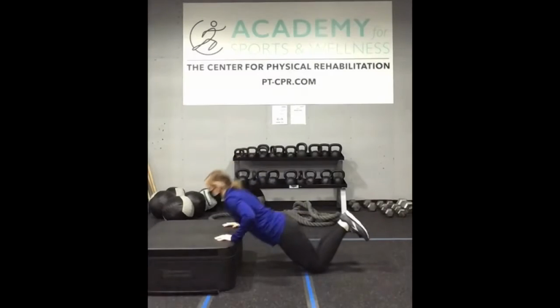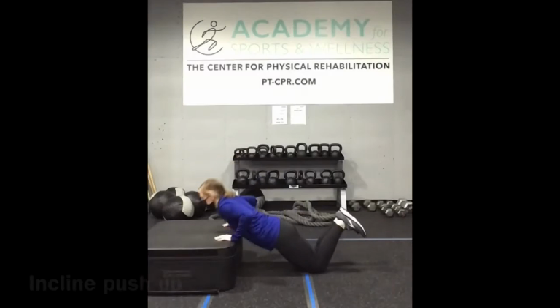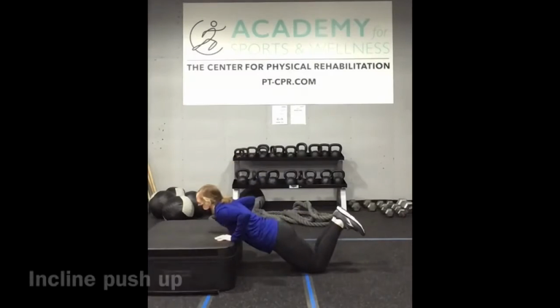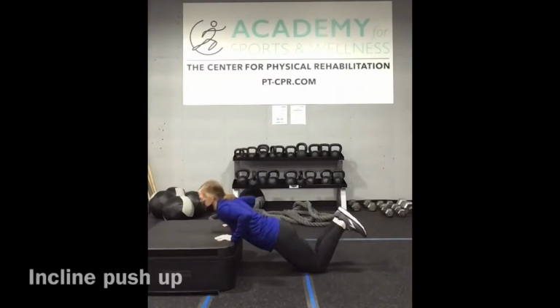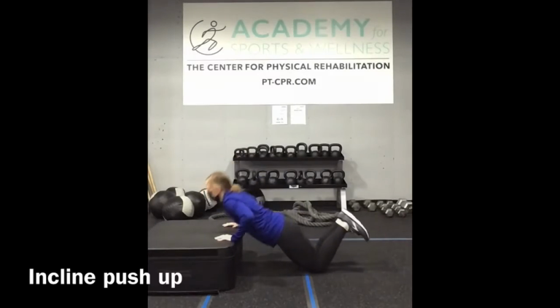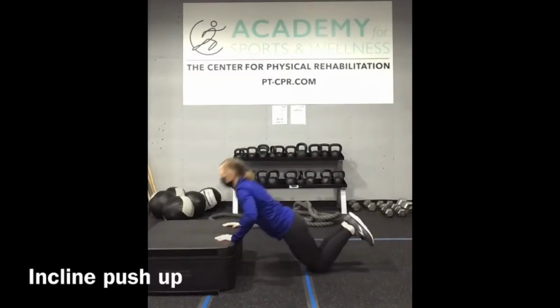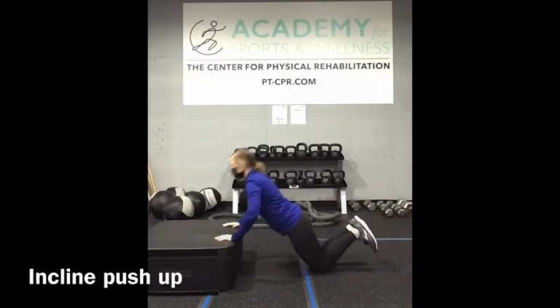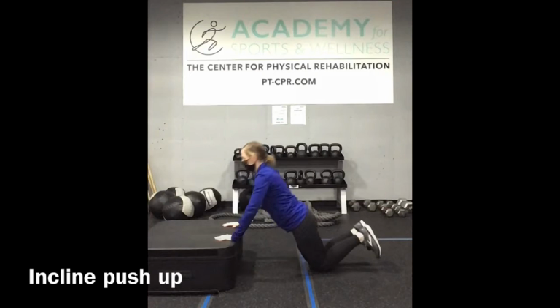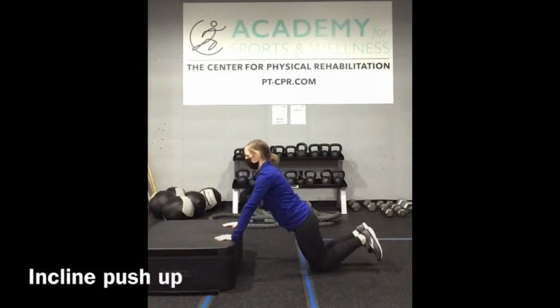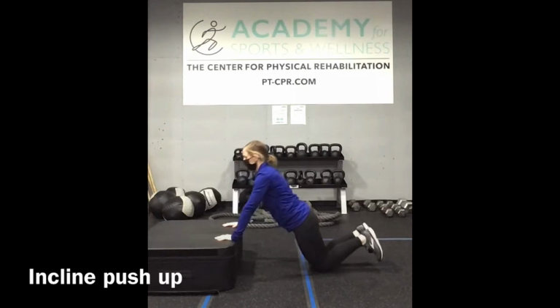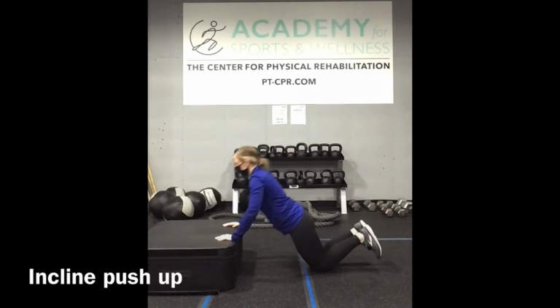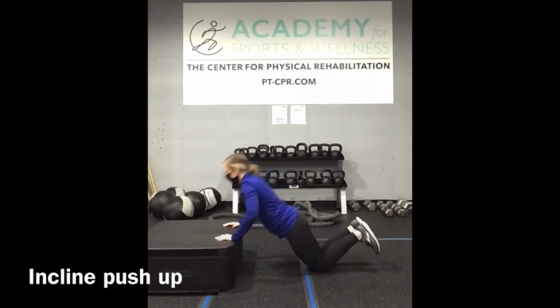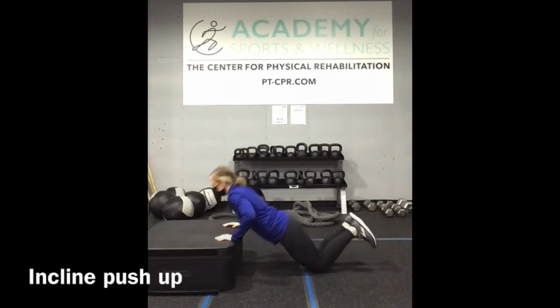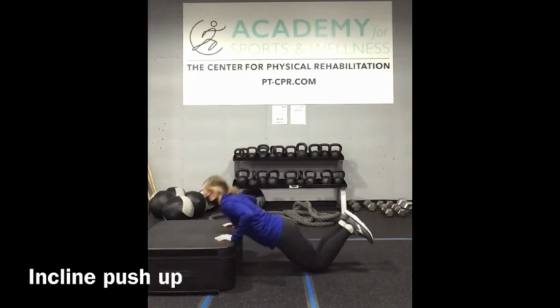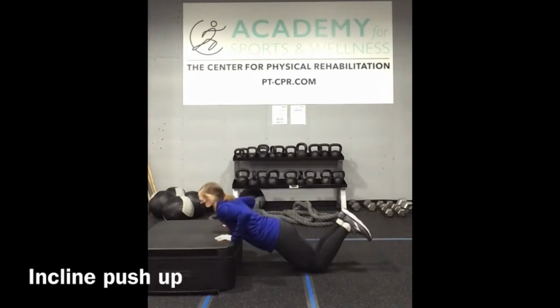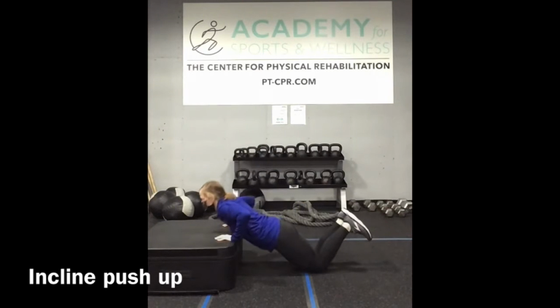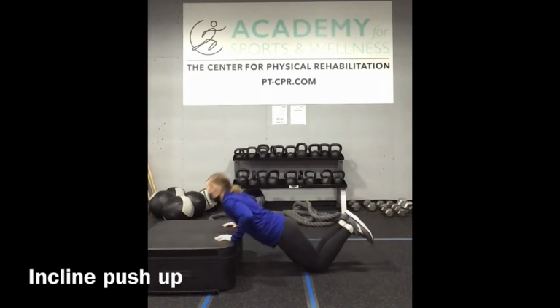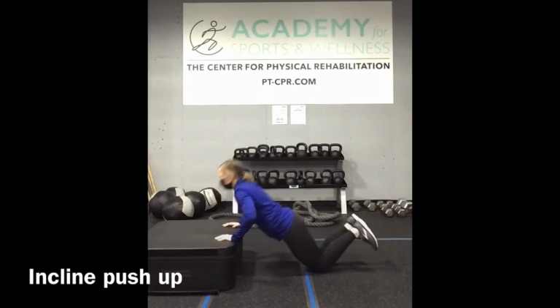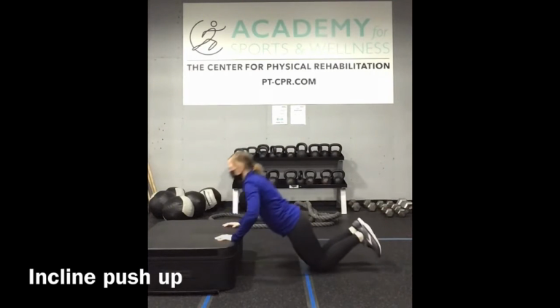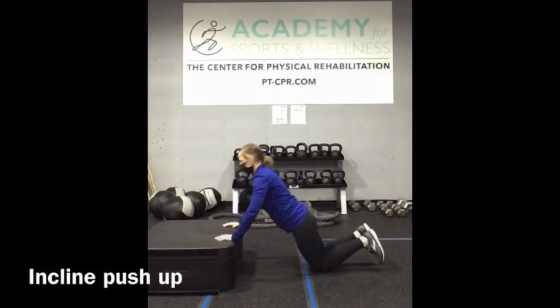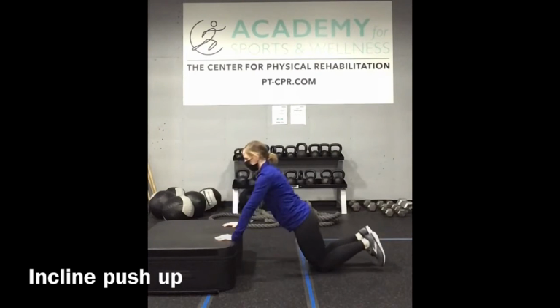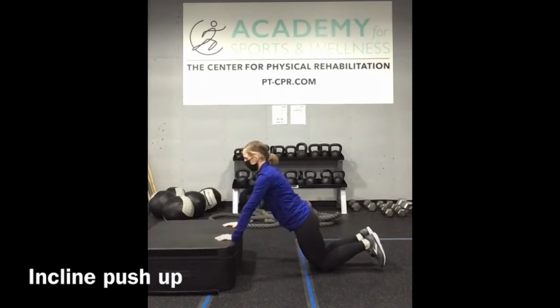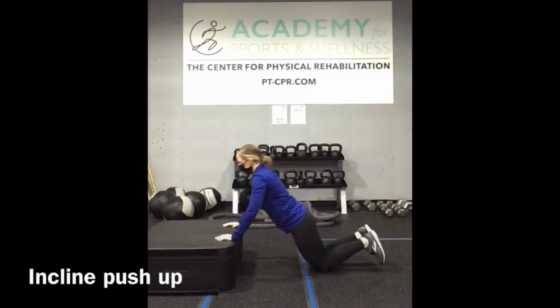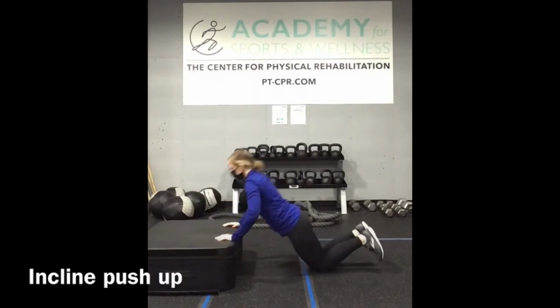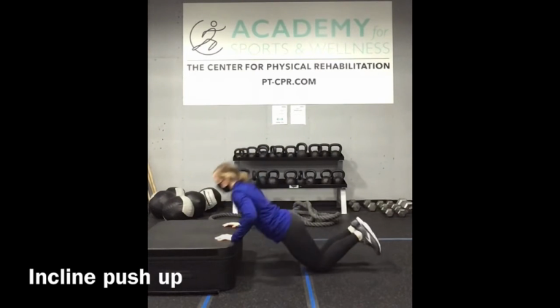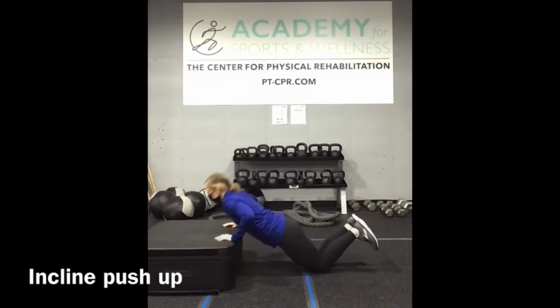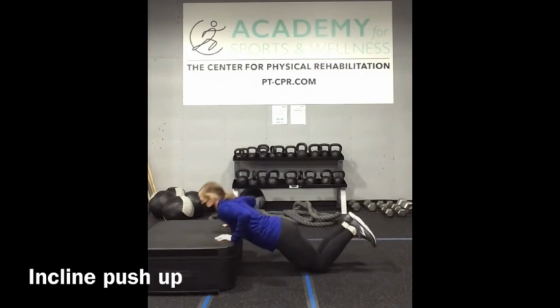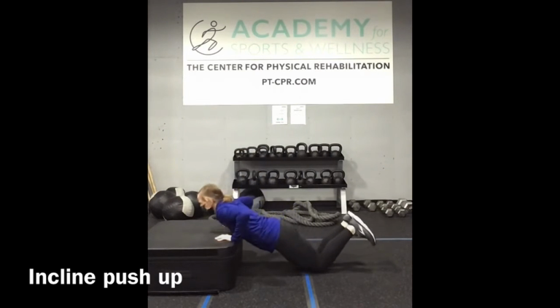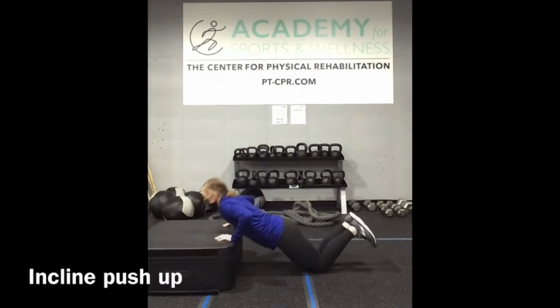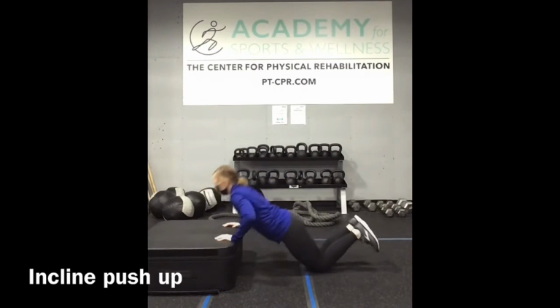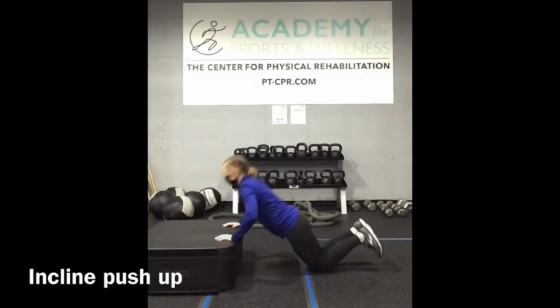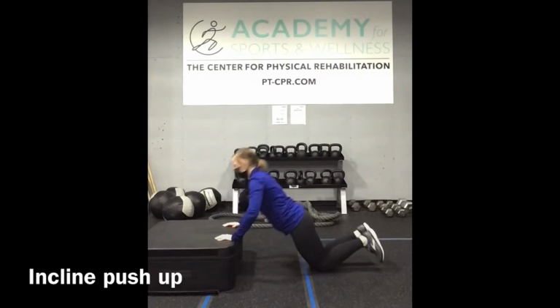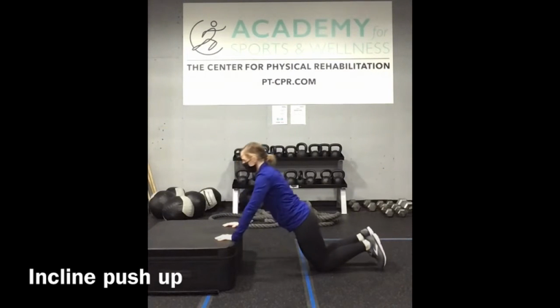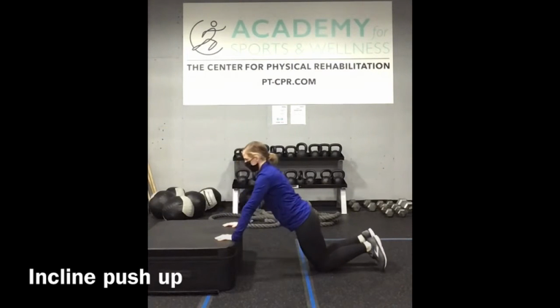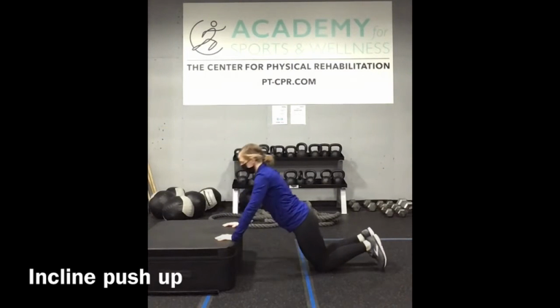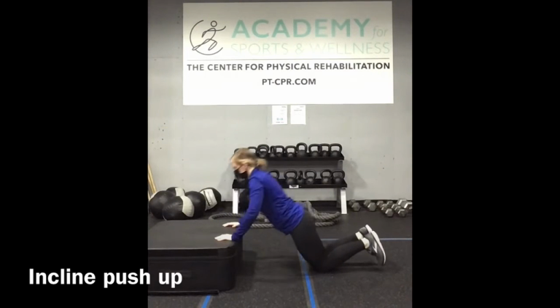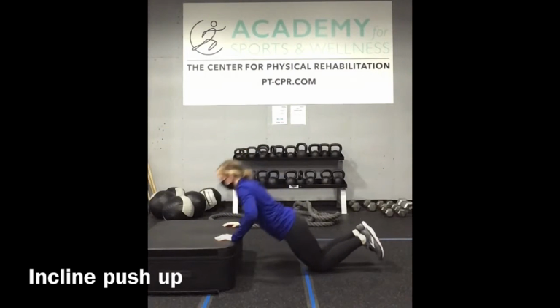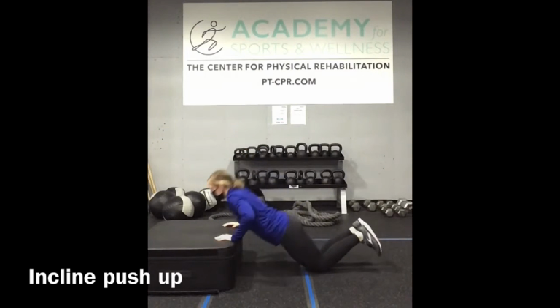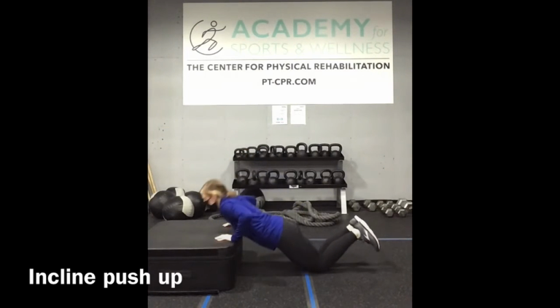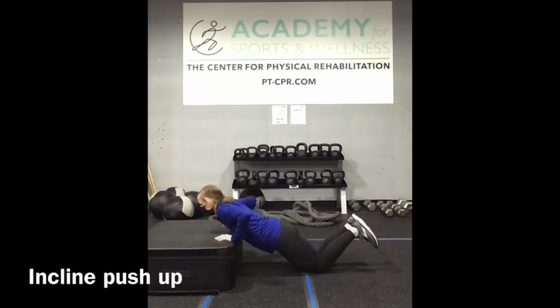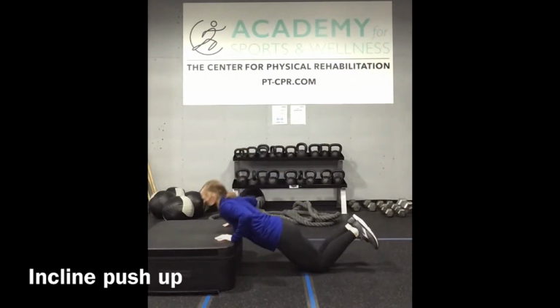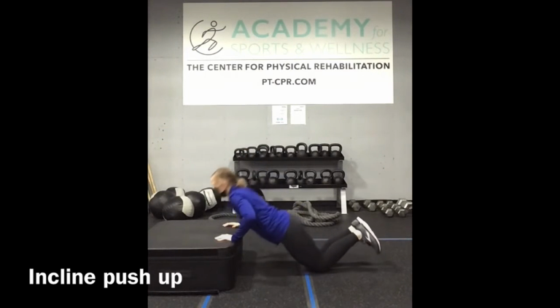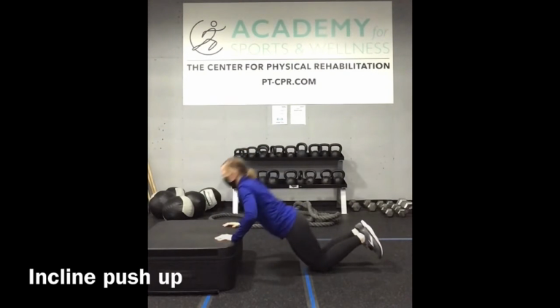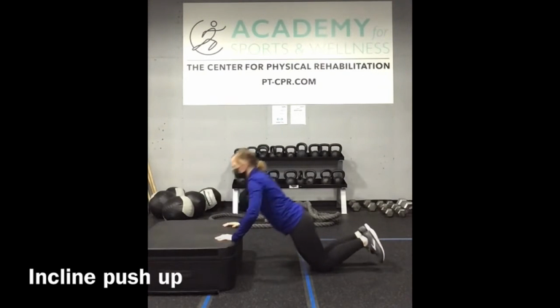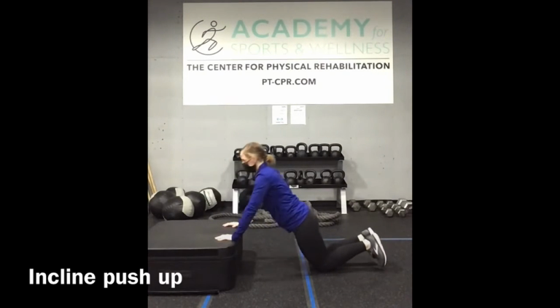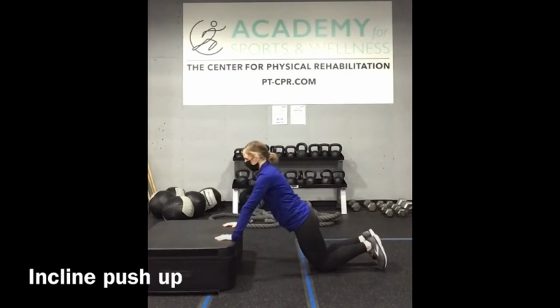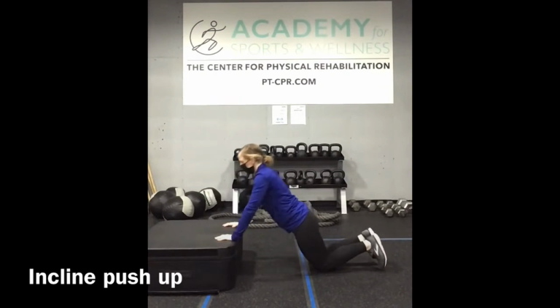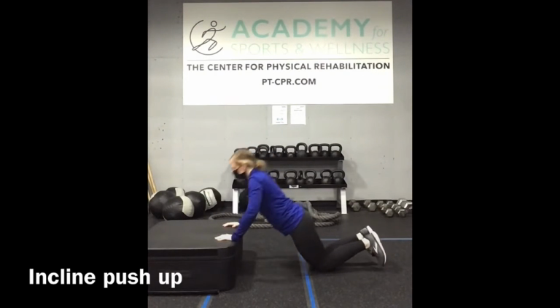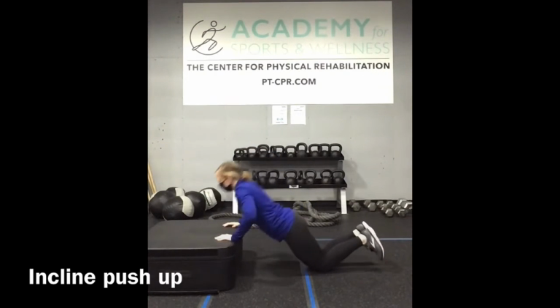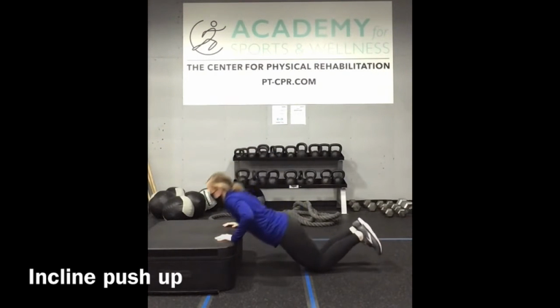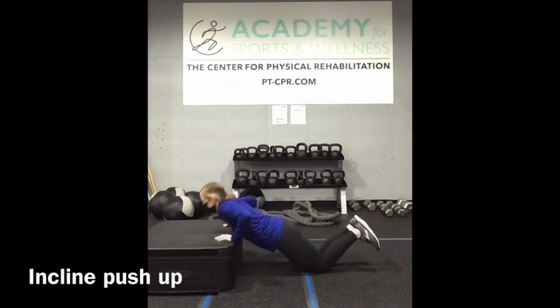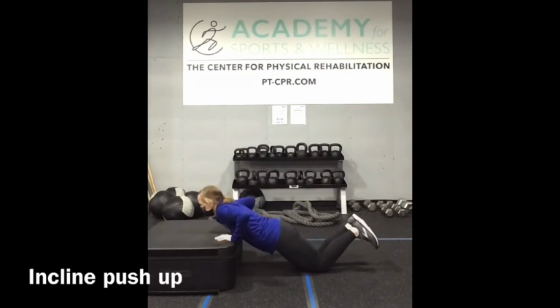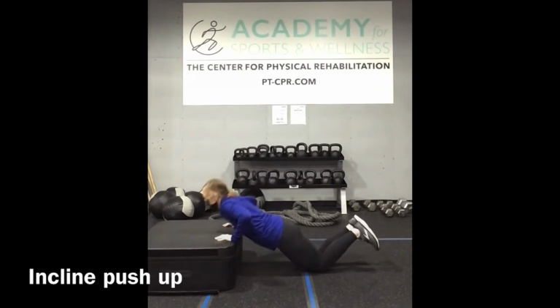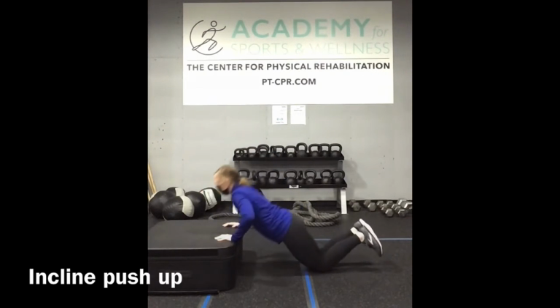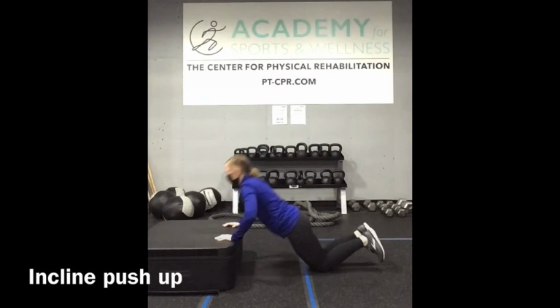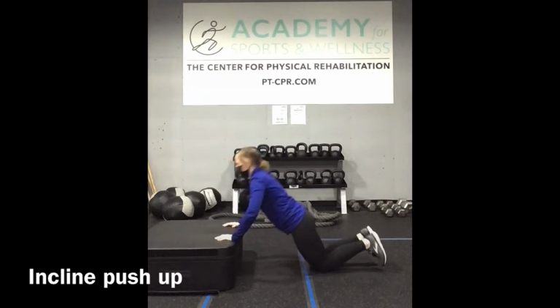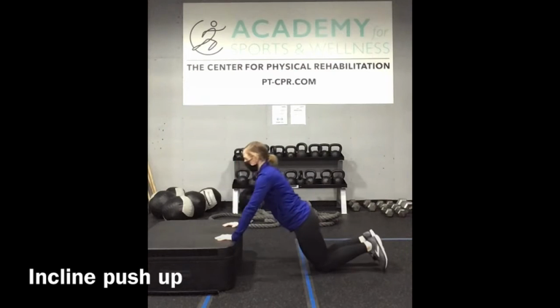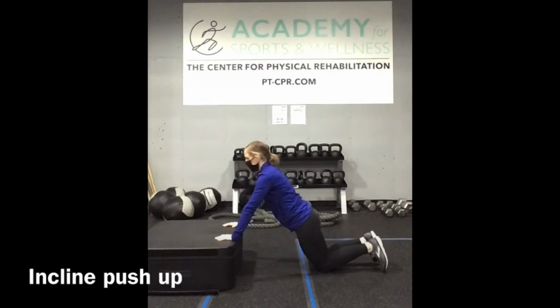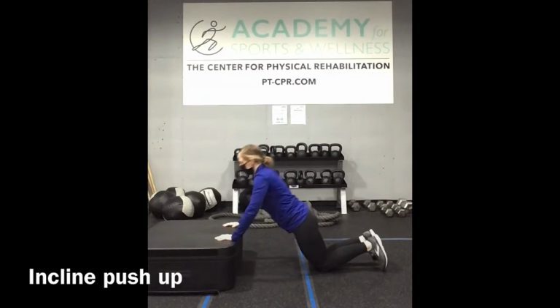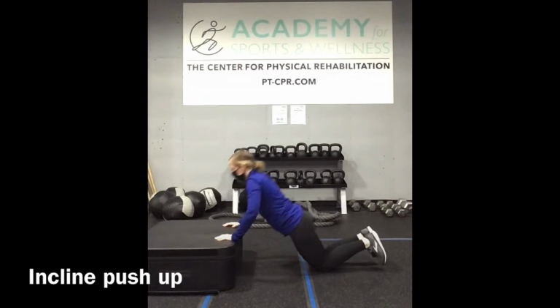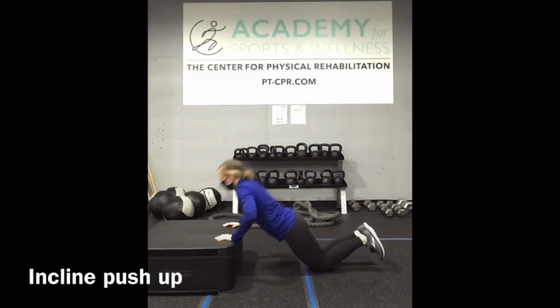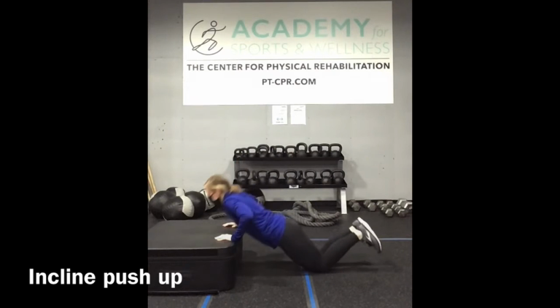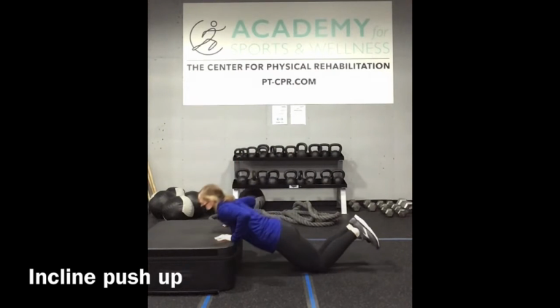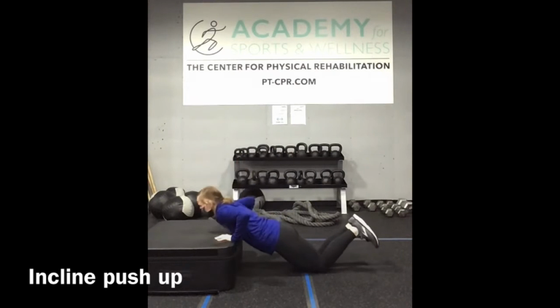Push-ups — take it down to the edge of the step. We're using the incline here to help us out. Feel free to be on the knees or the toes.